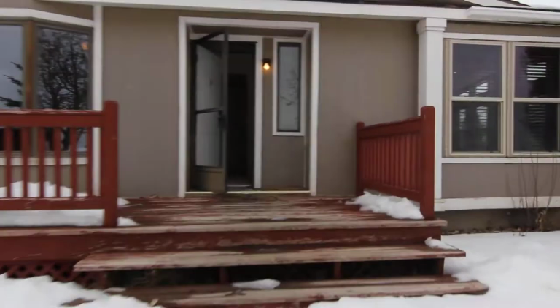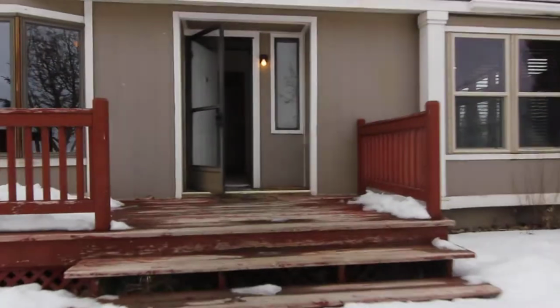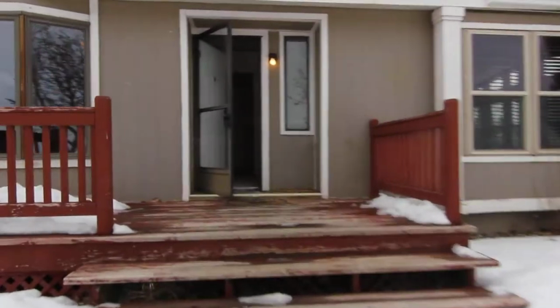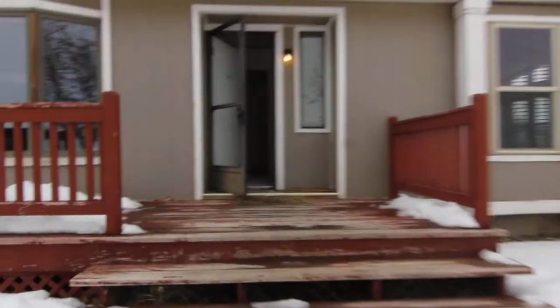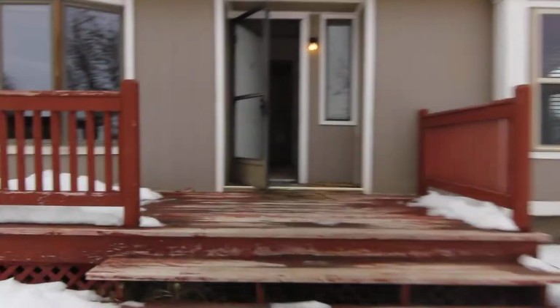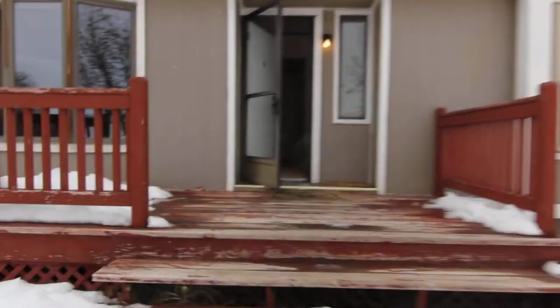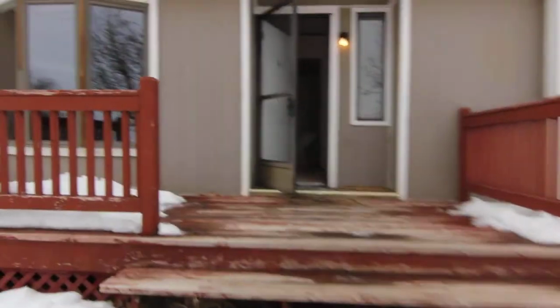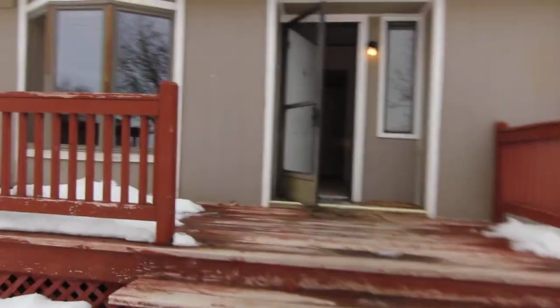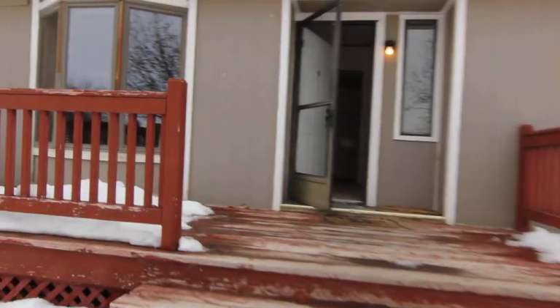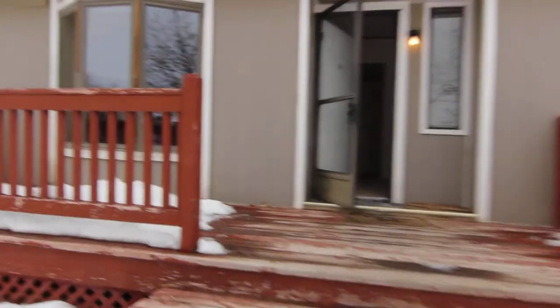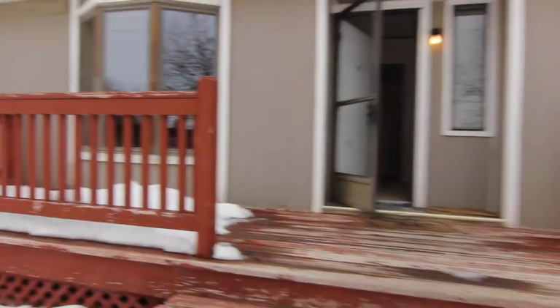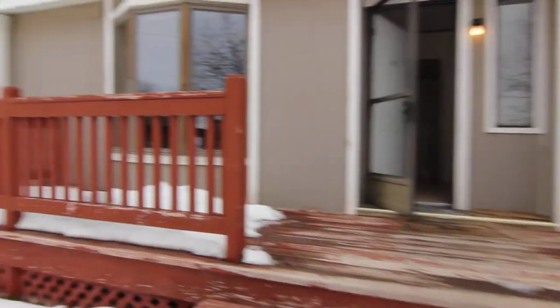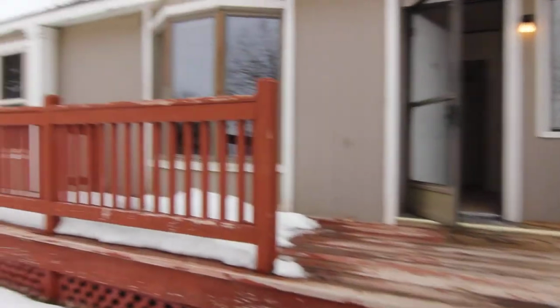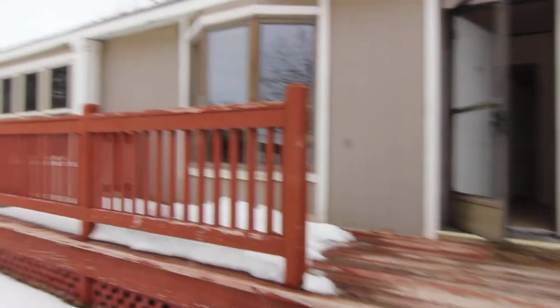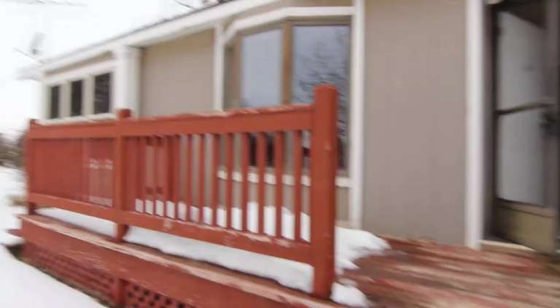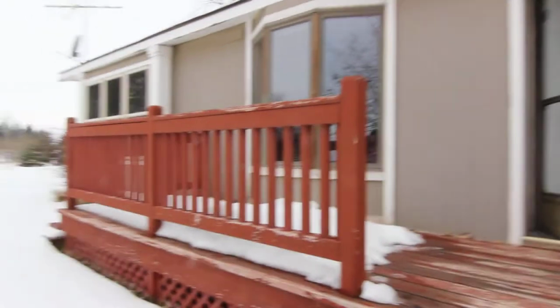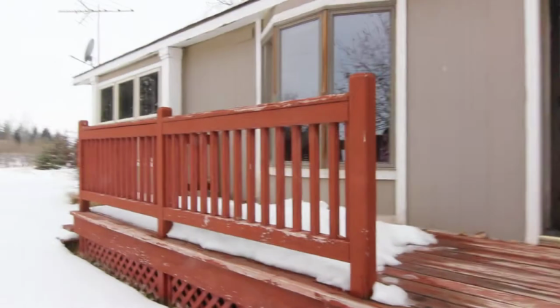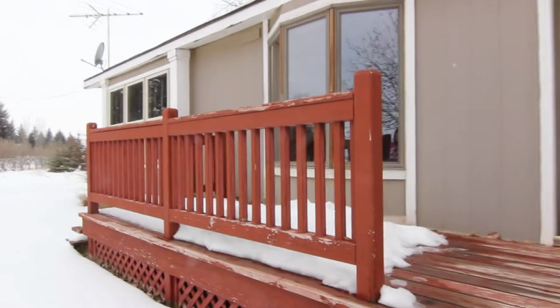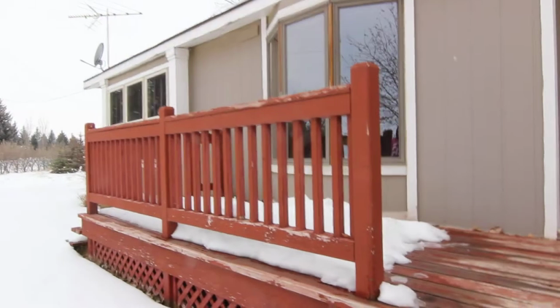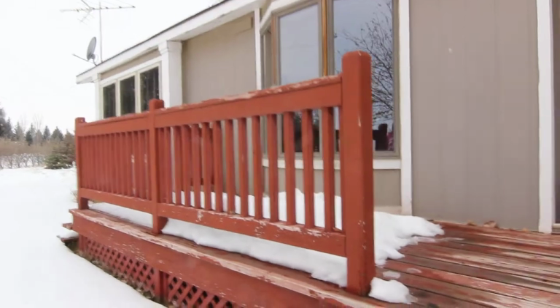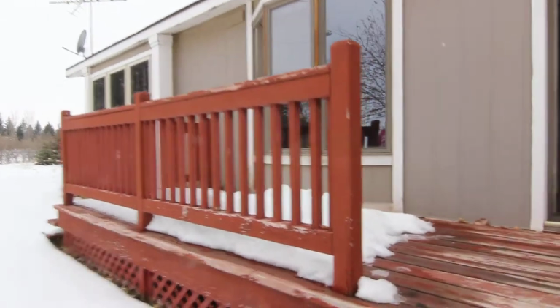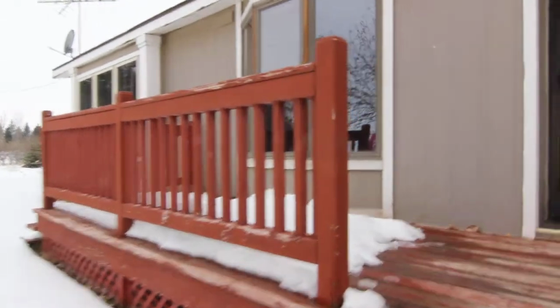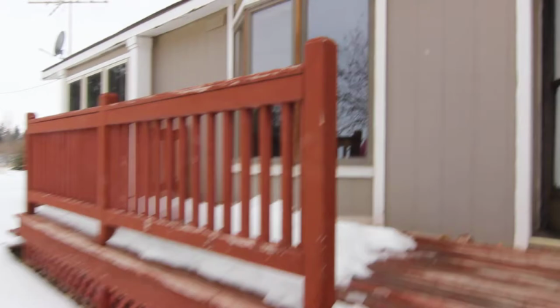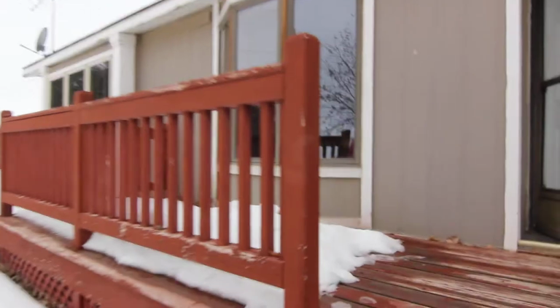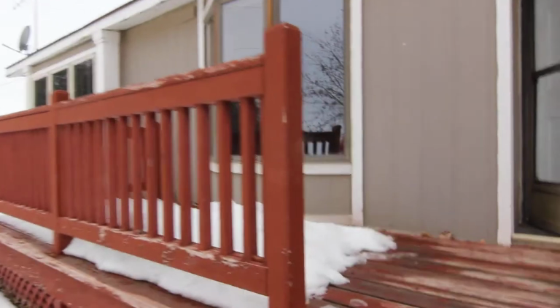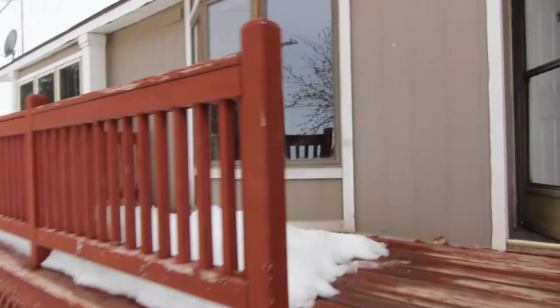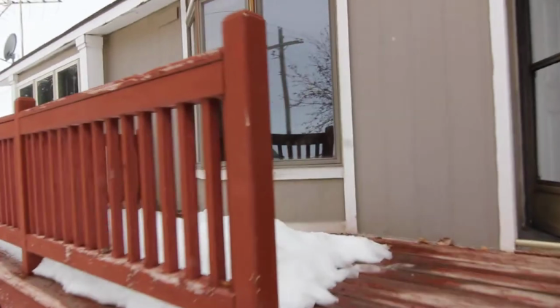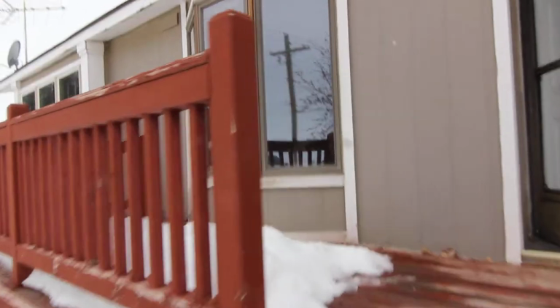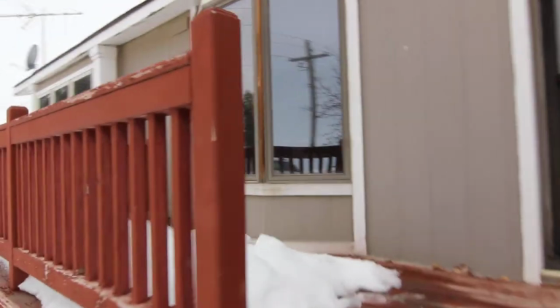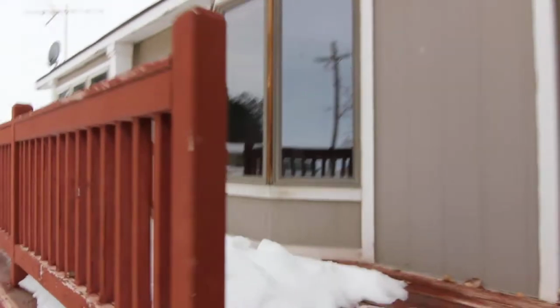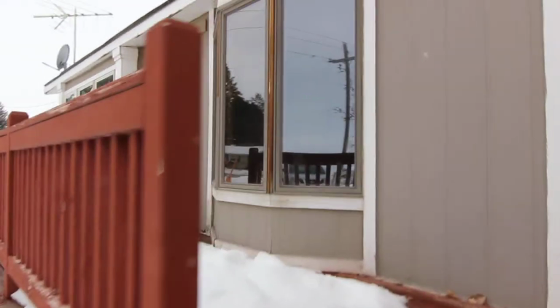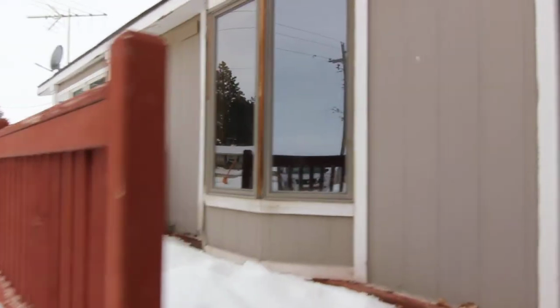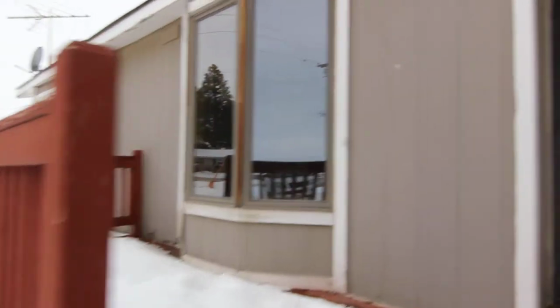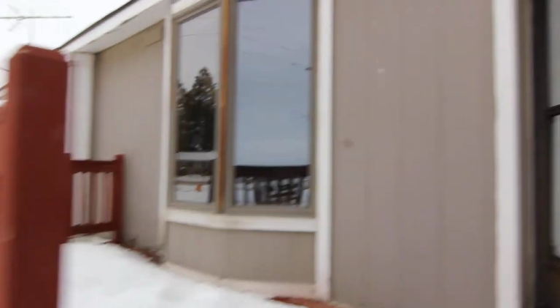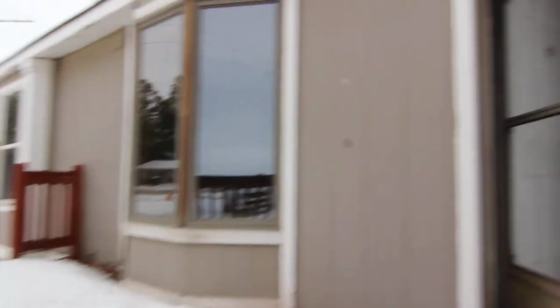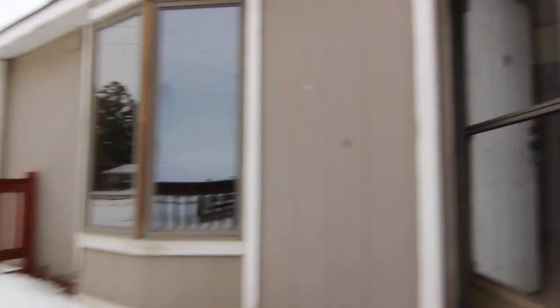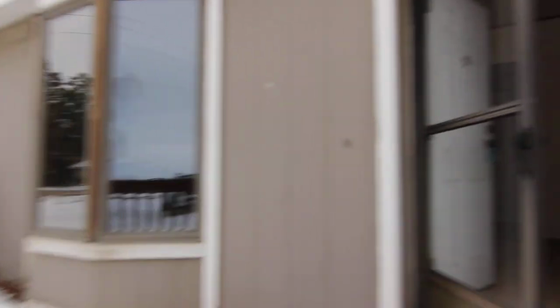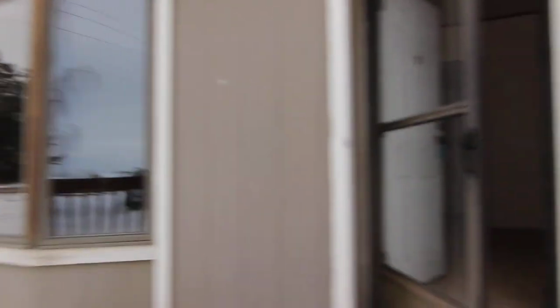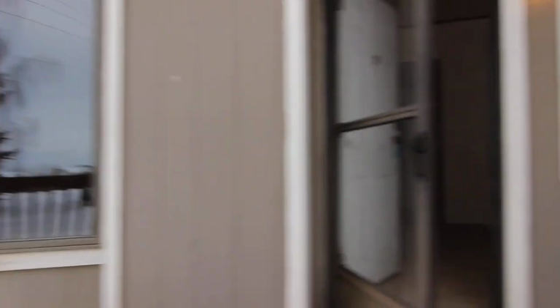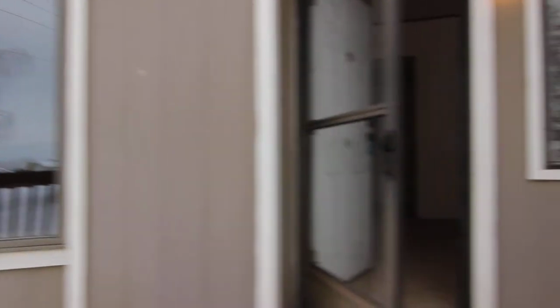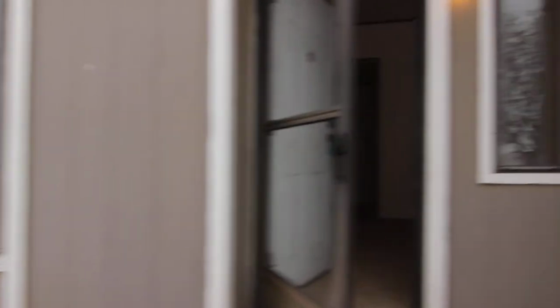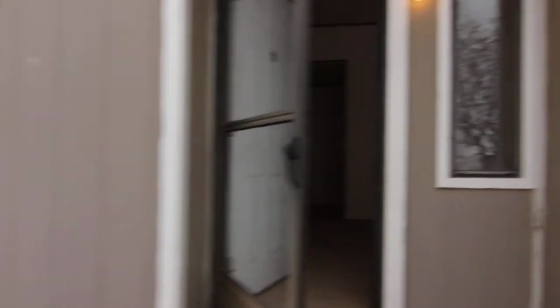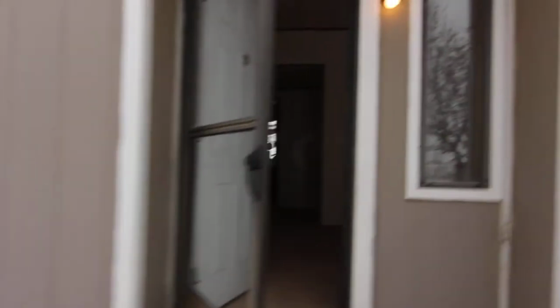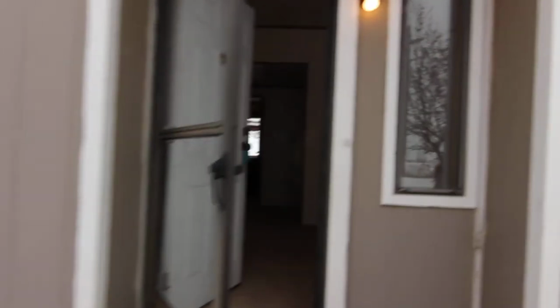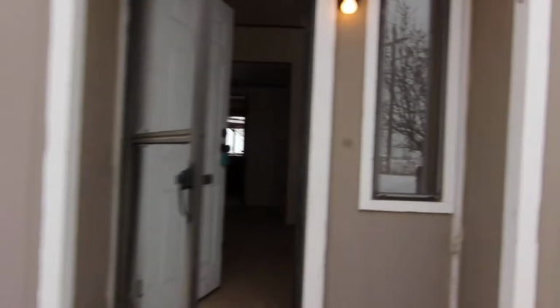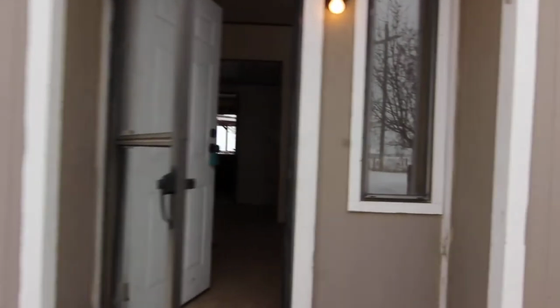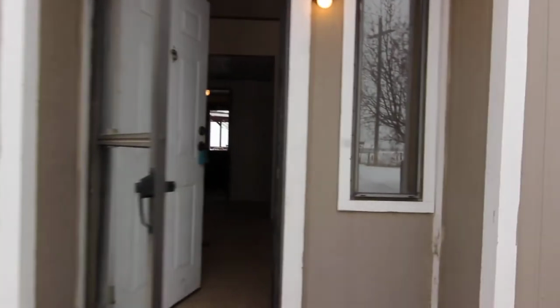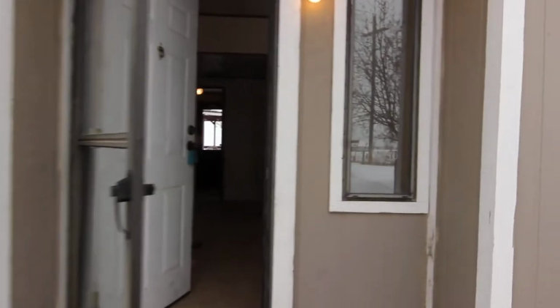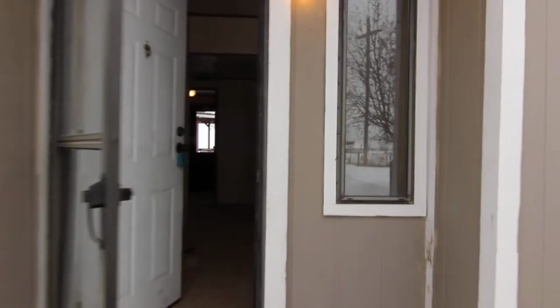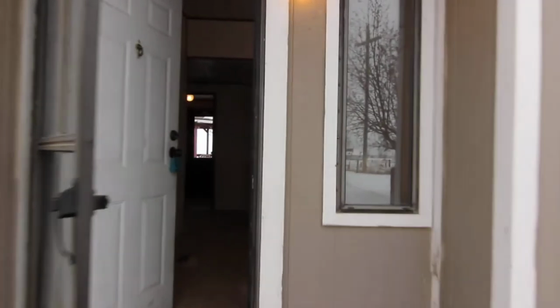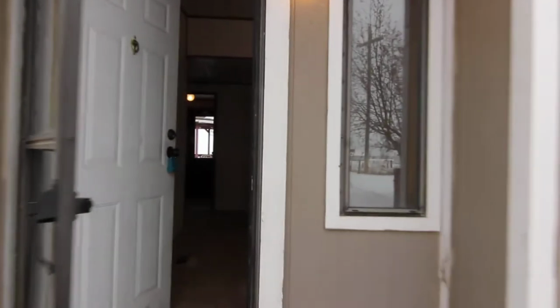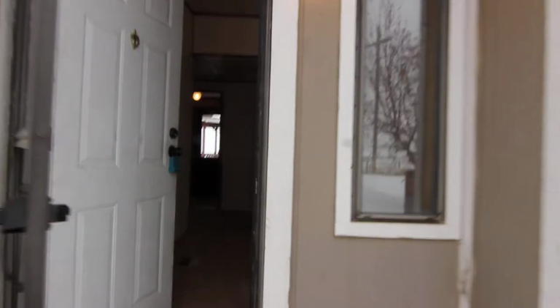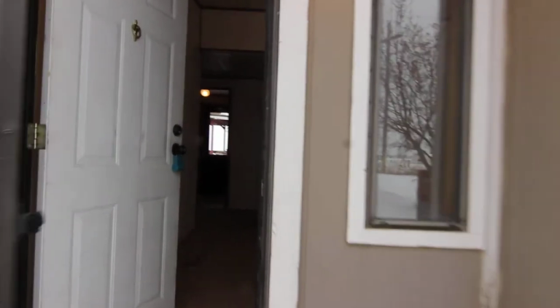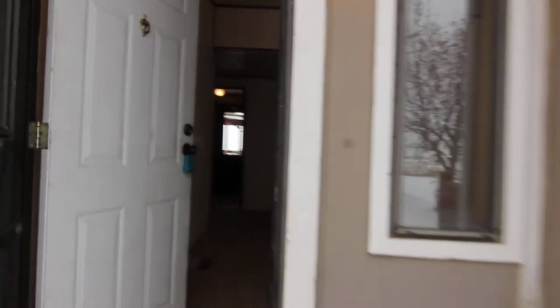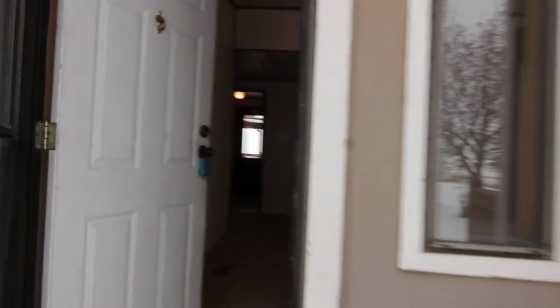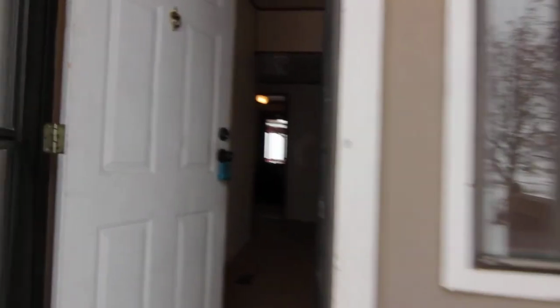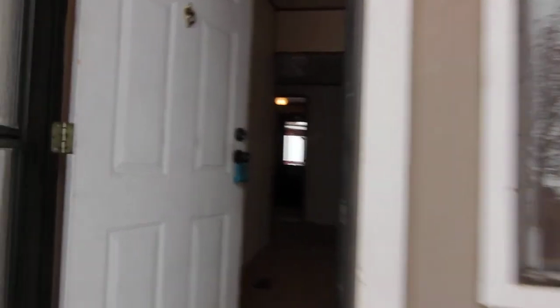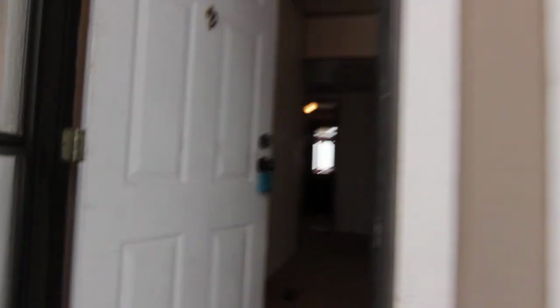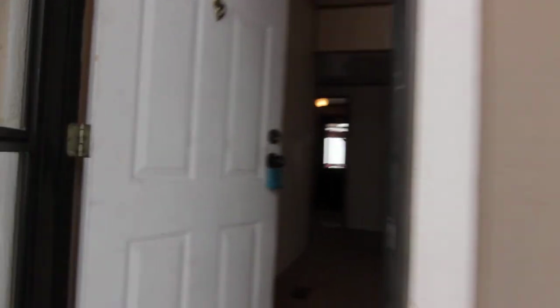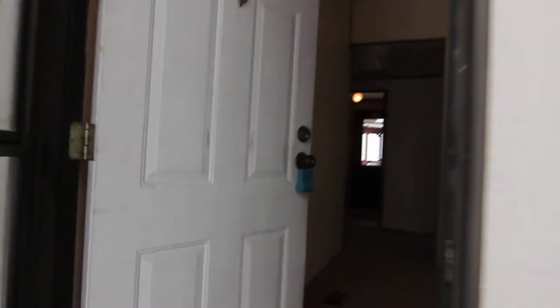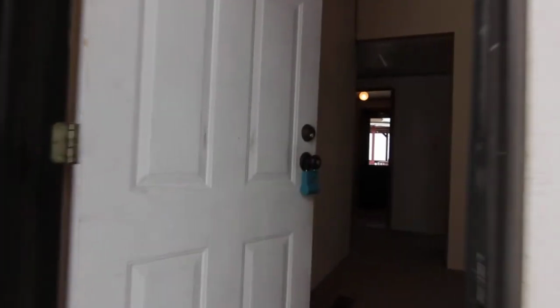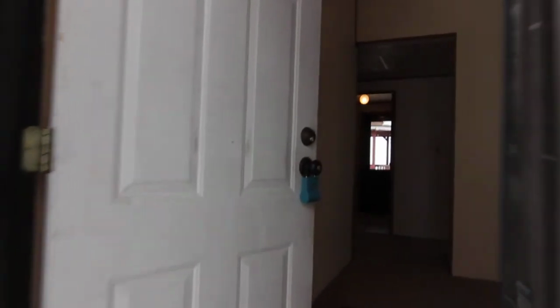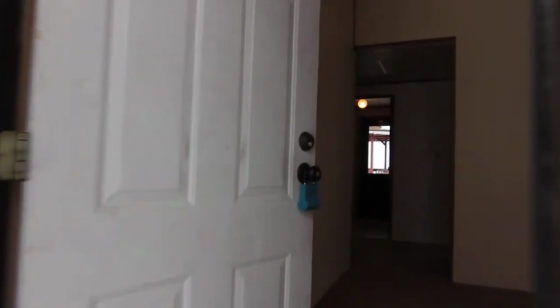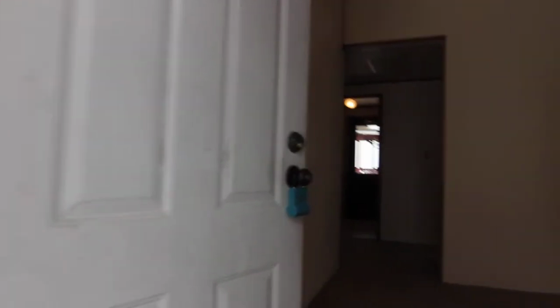Got a nice little front deck here, the big bay window in the front, got a screen door.